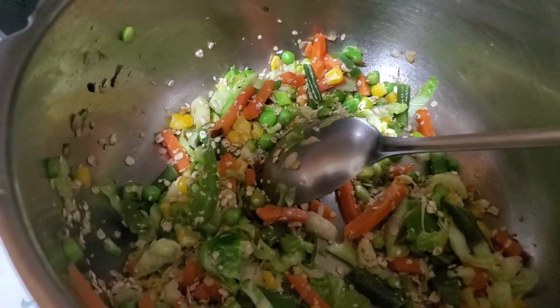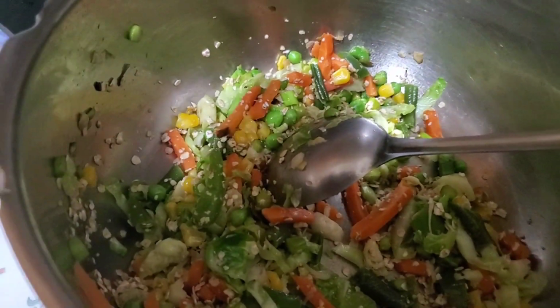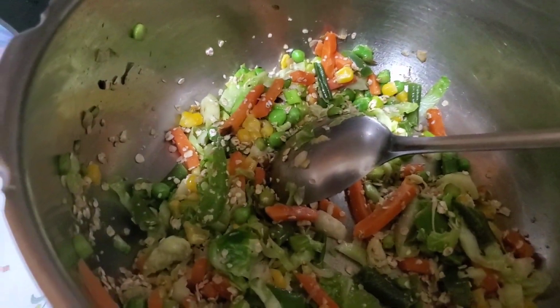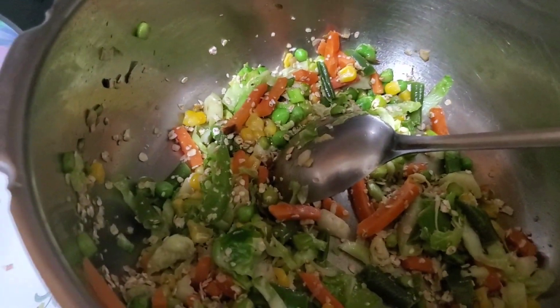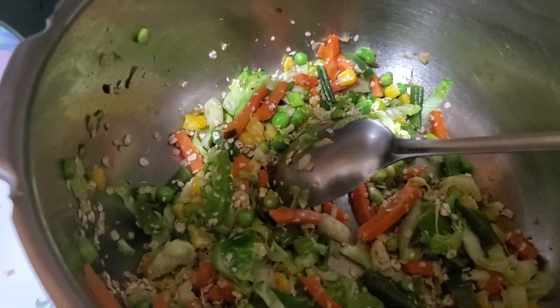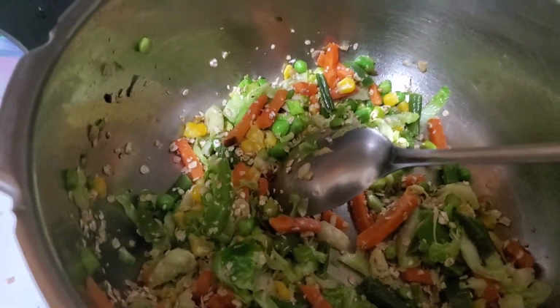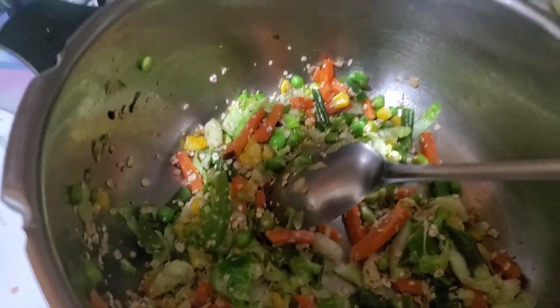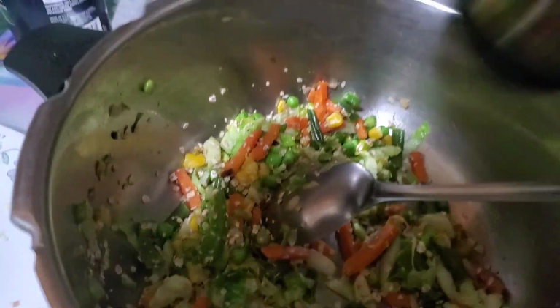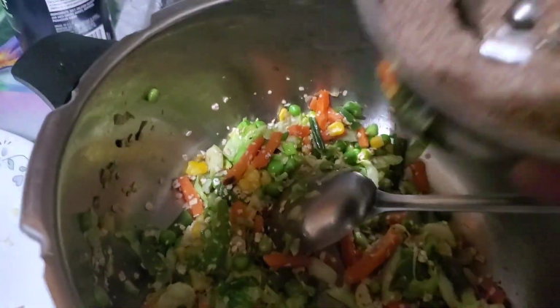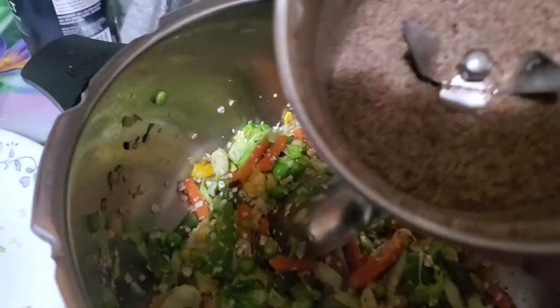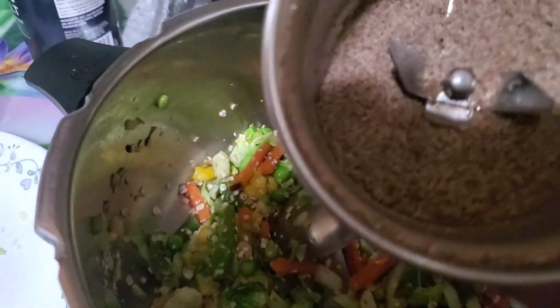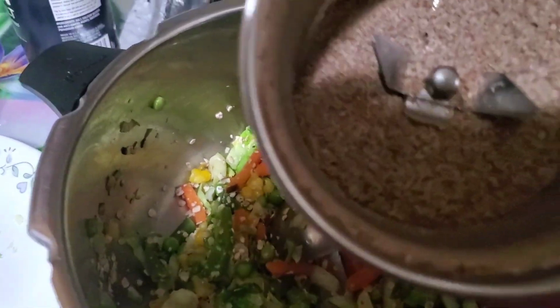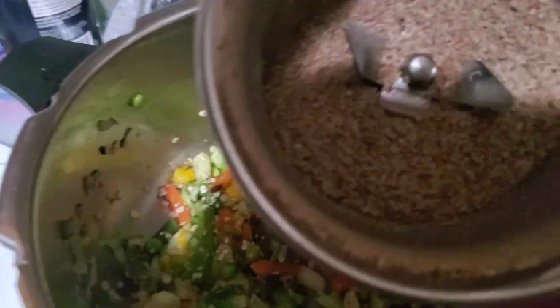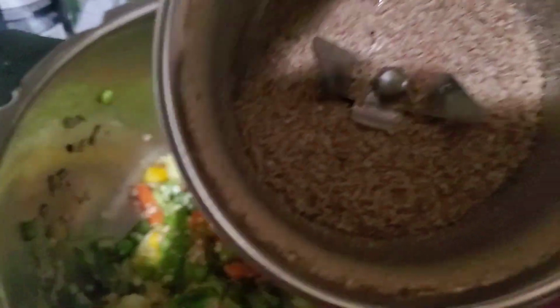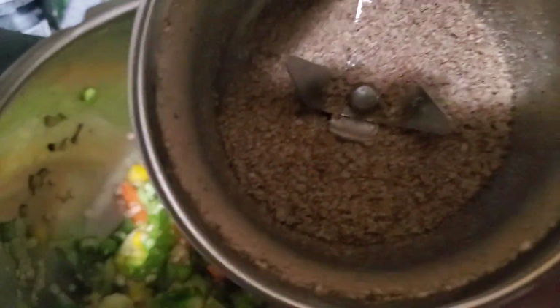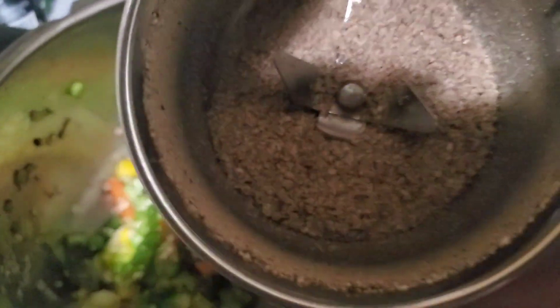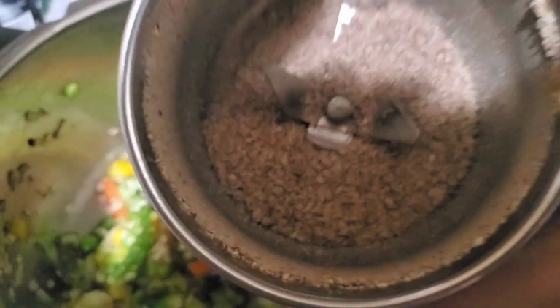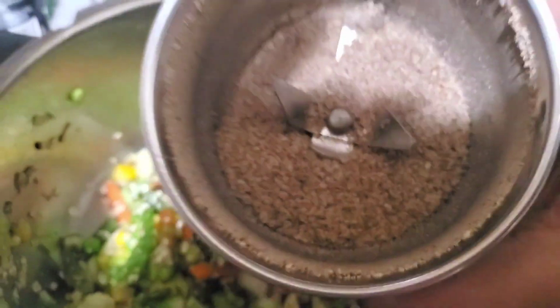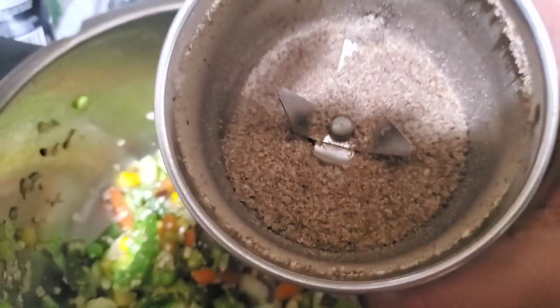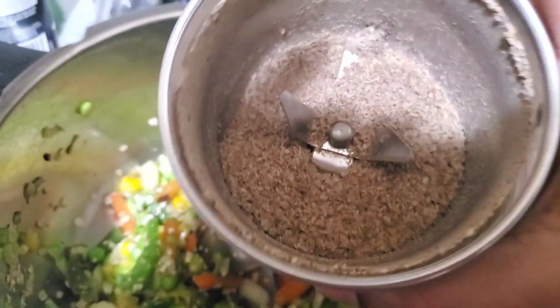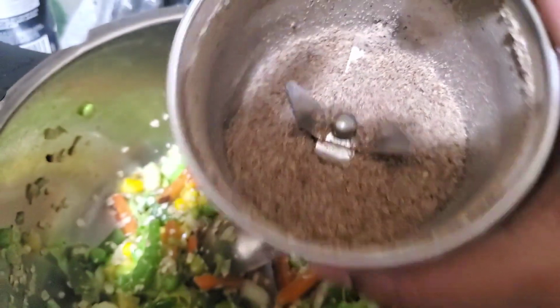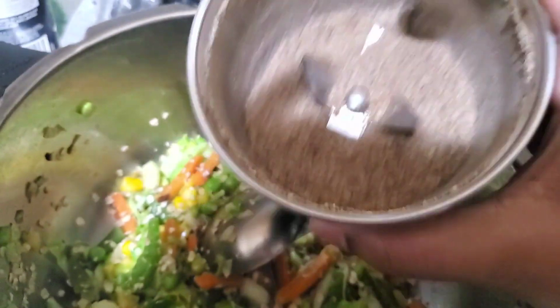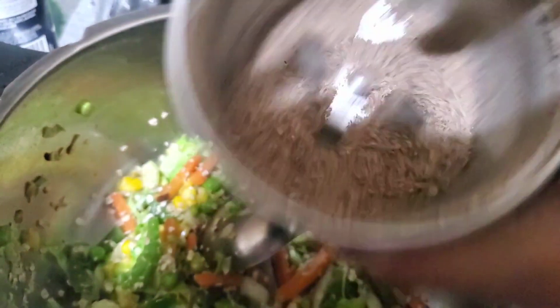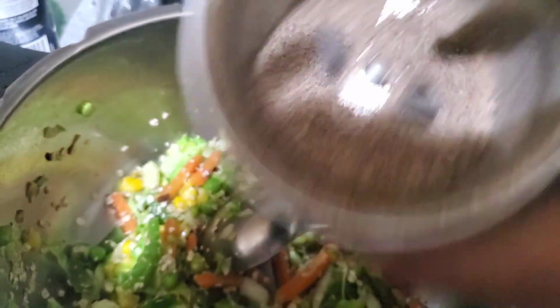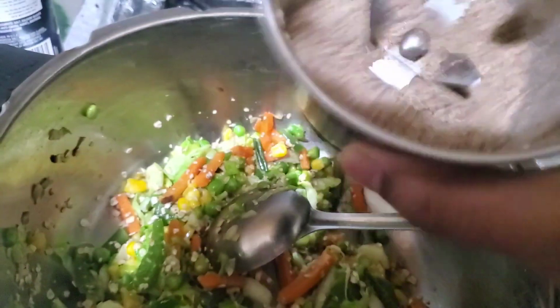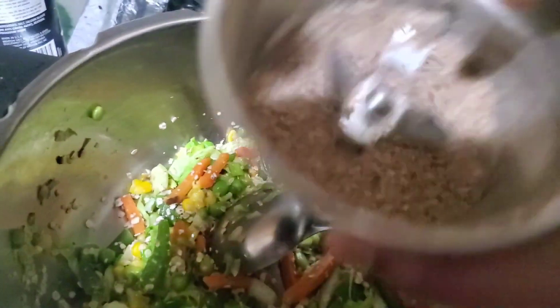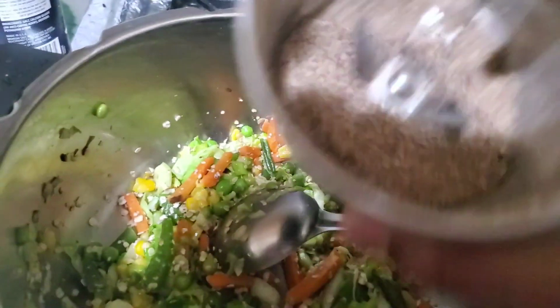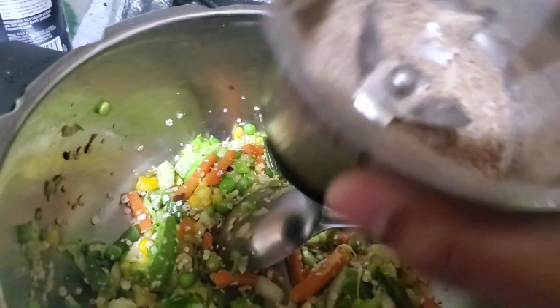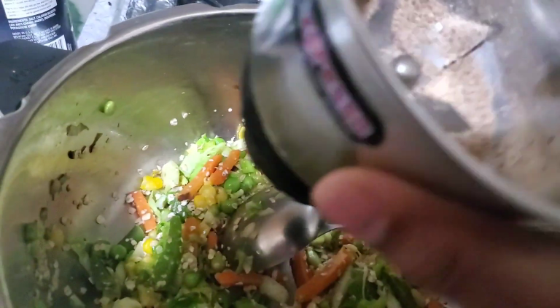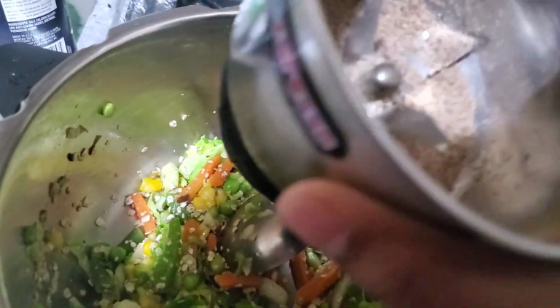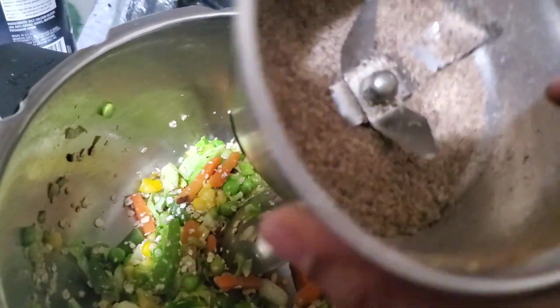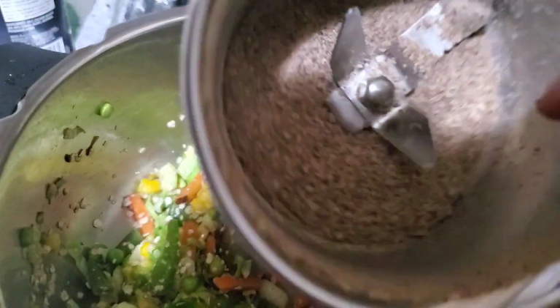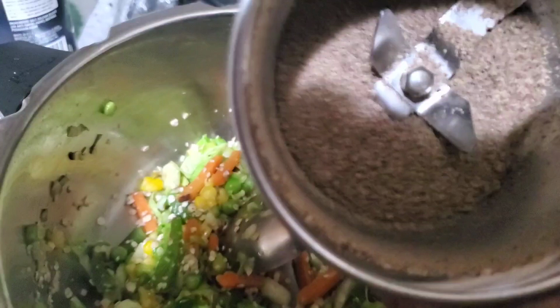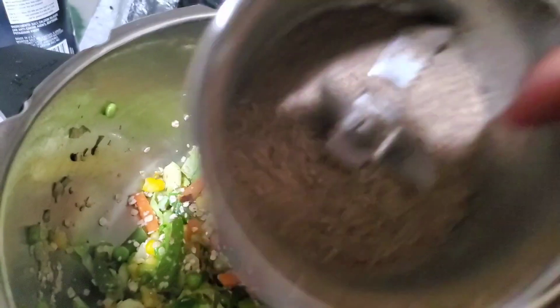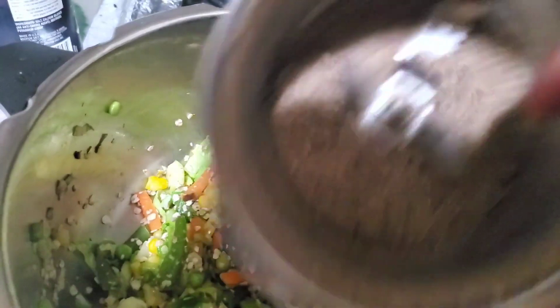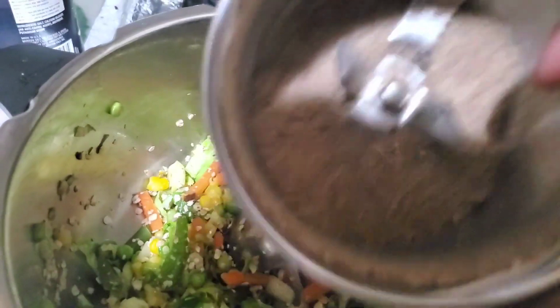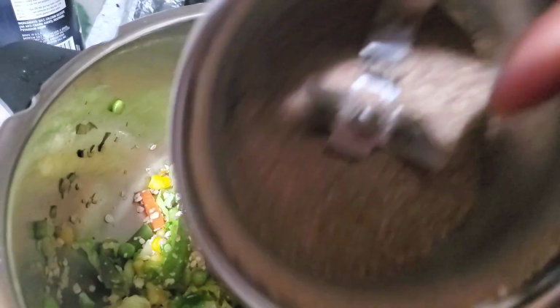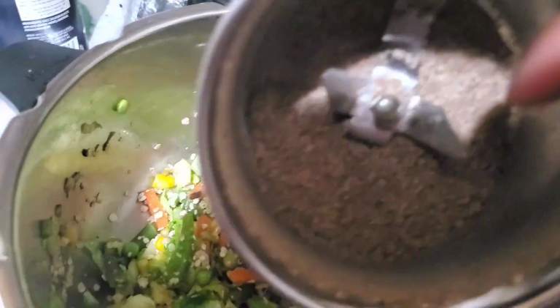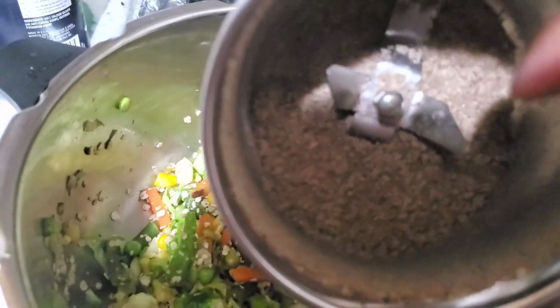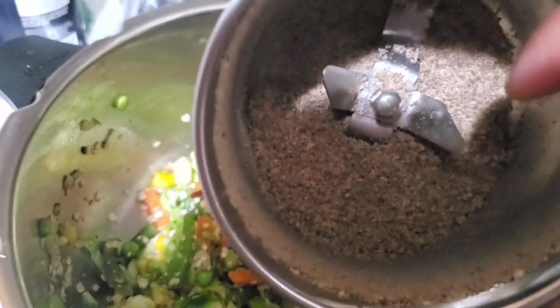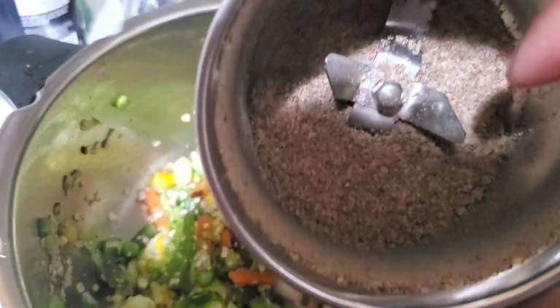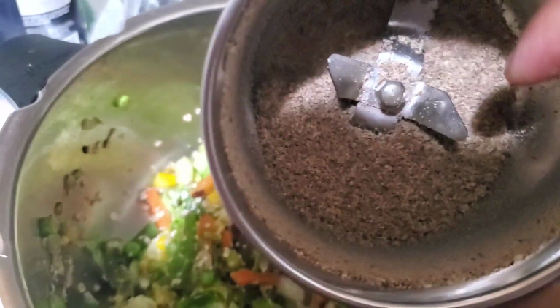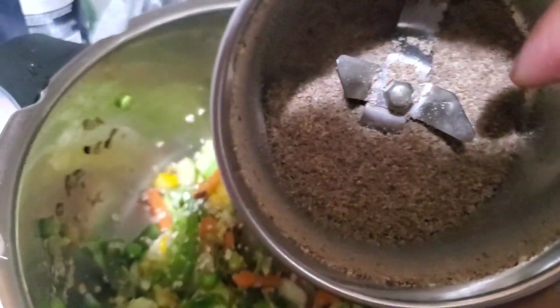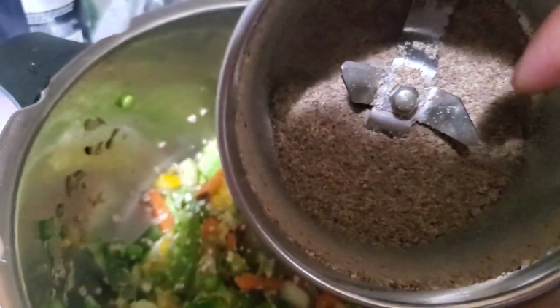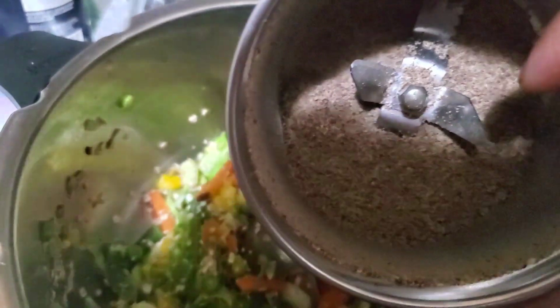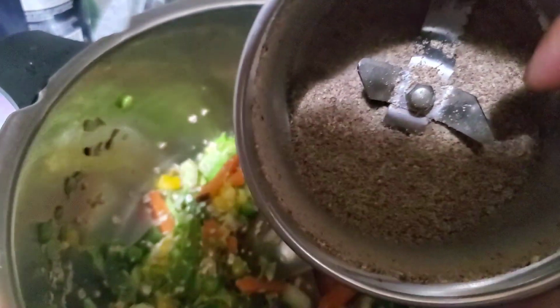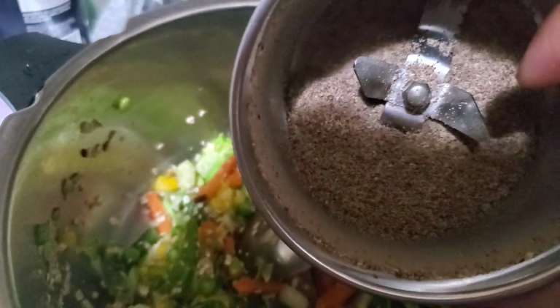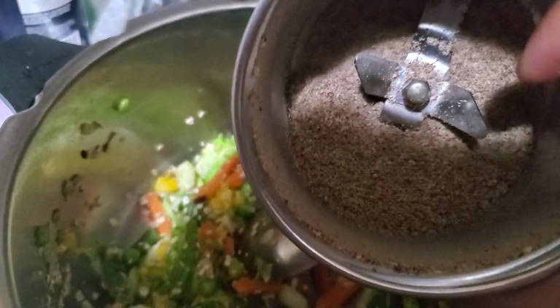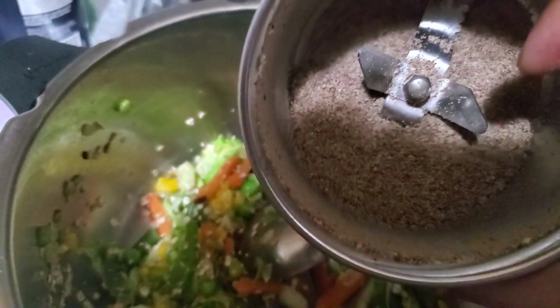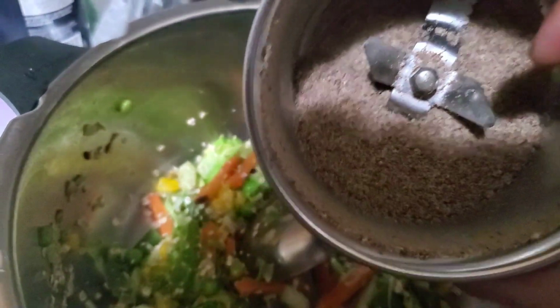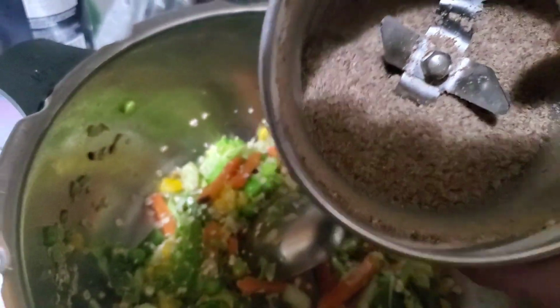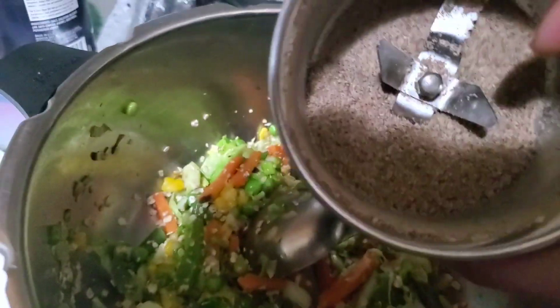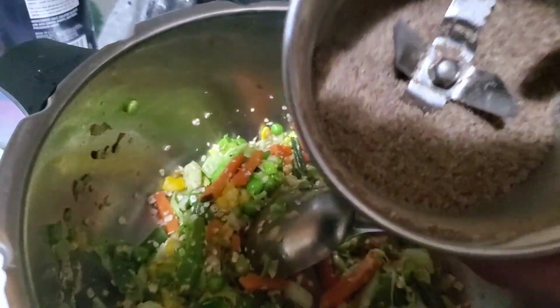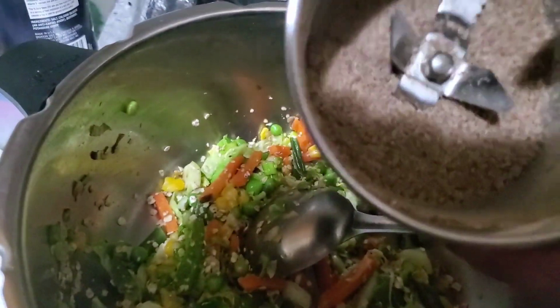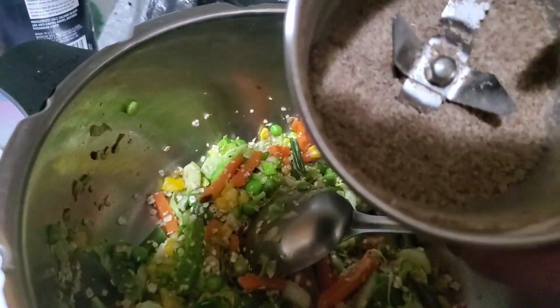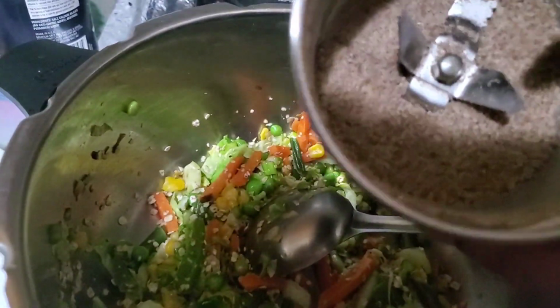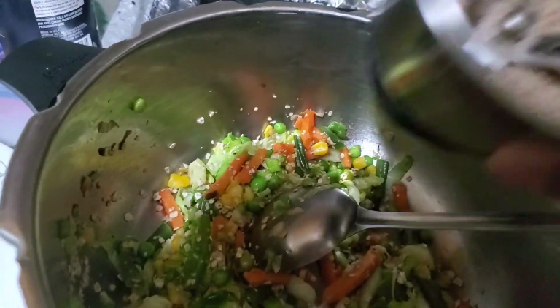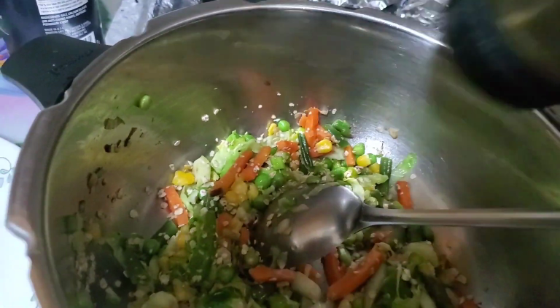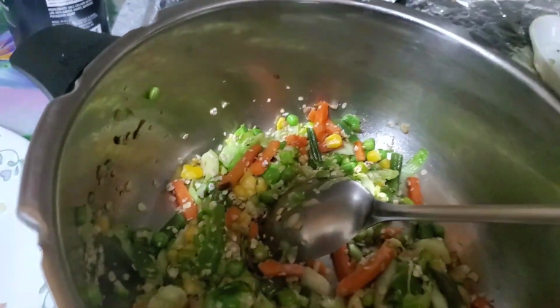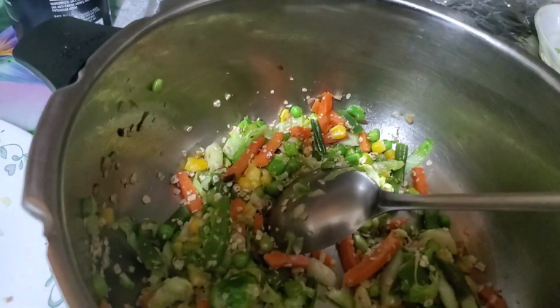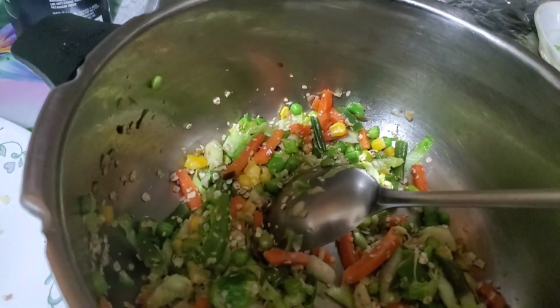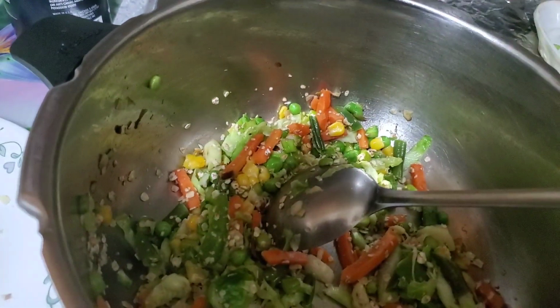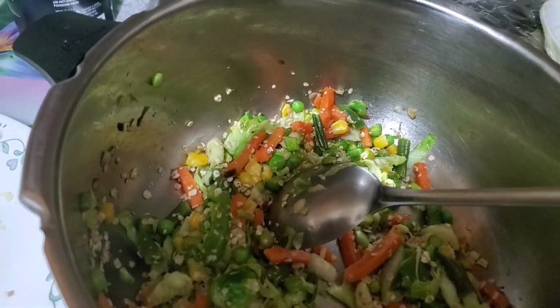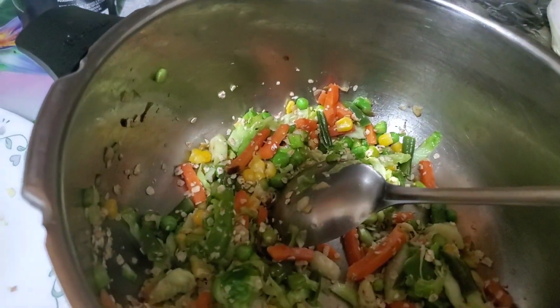After dry roasting the flax seeds, this is the consistency we are looking for. I'll add 2-3 spoons.